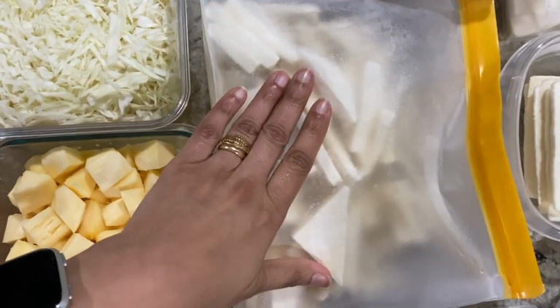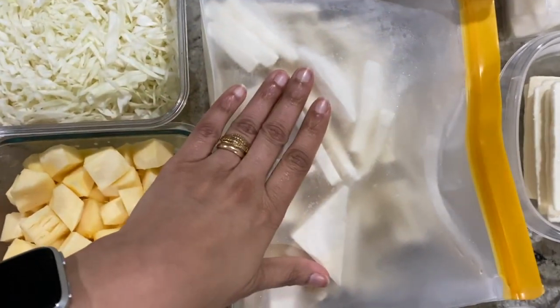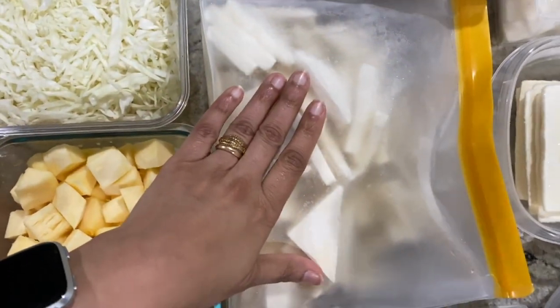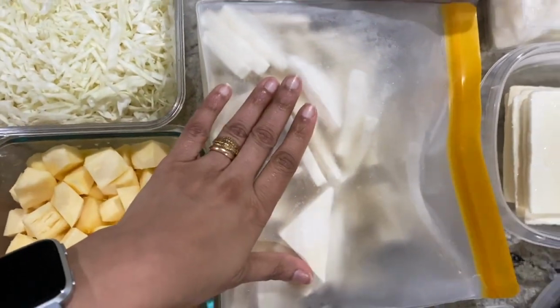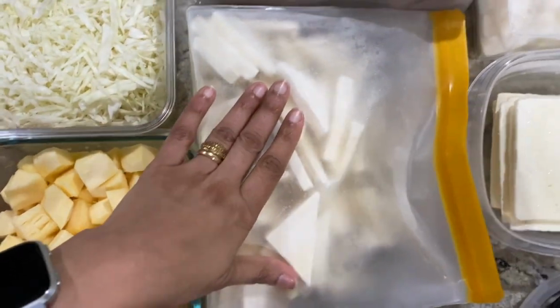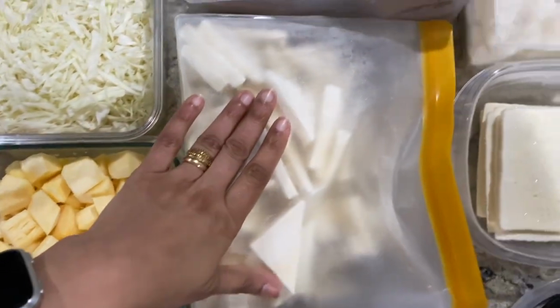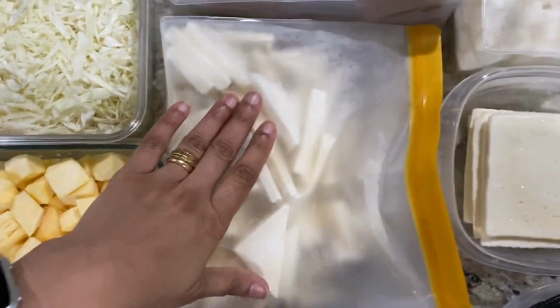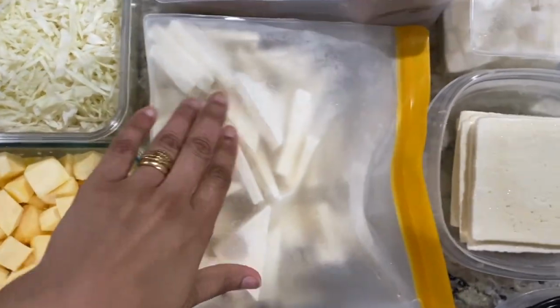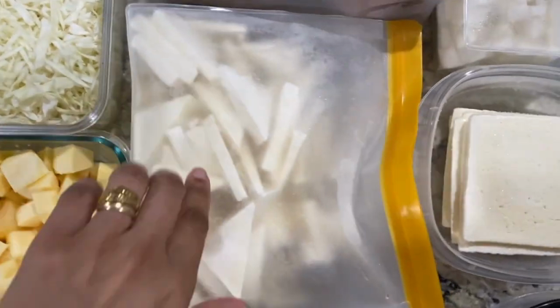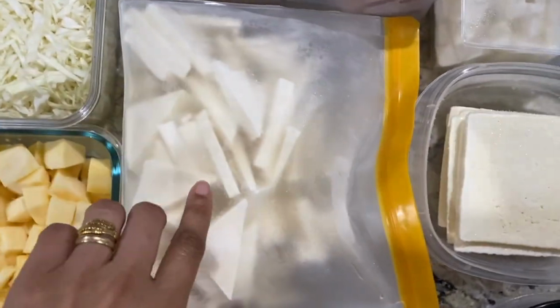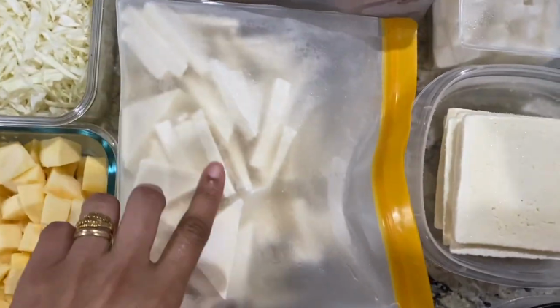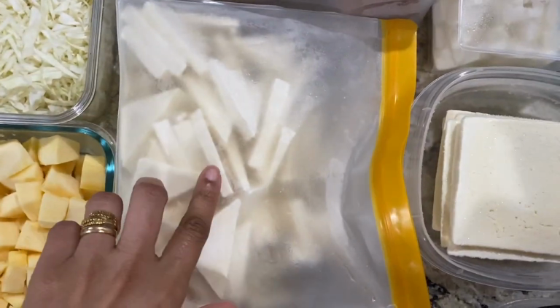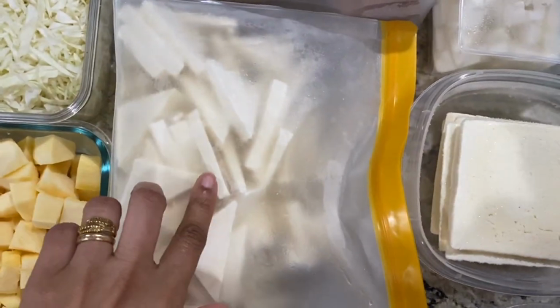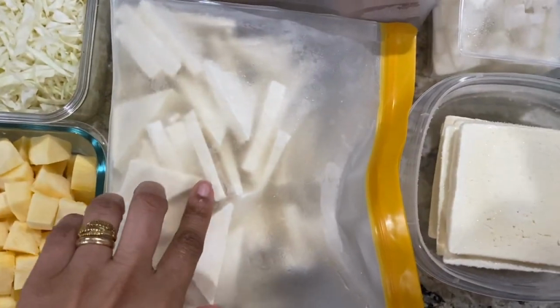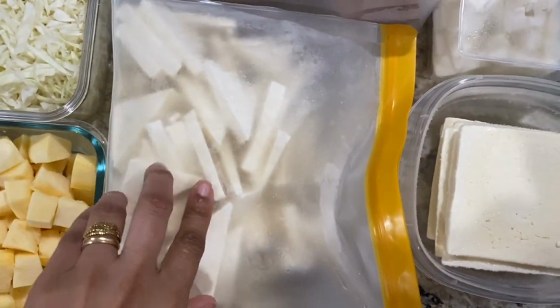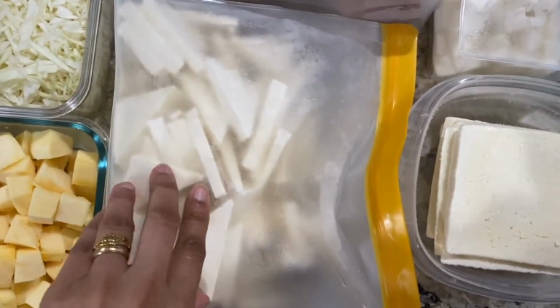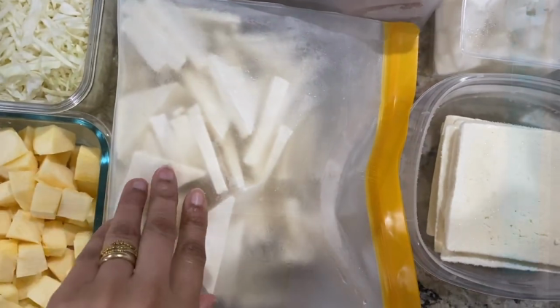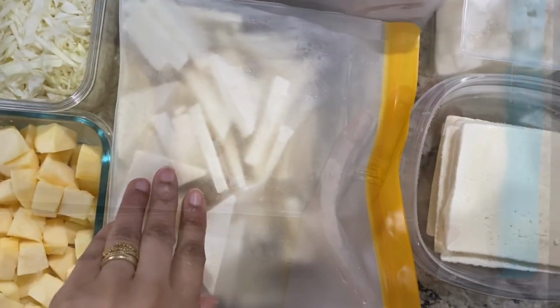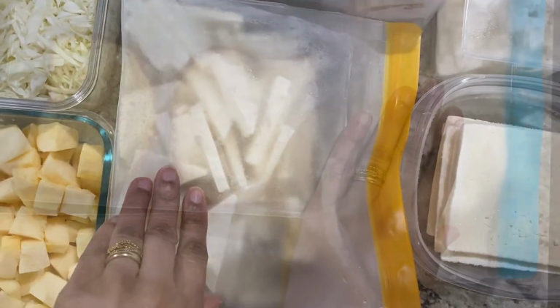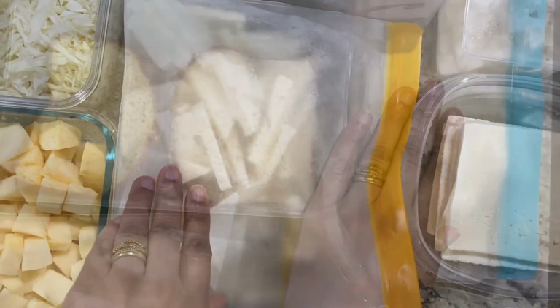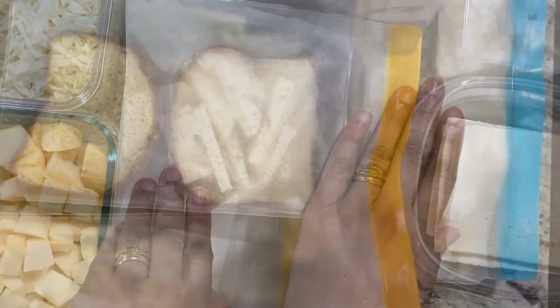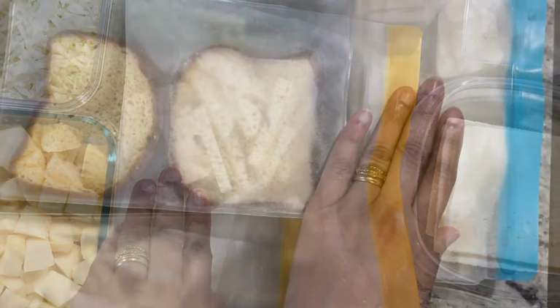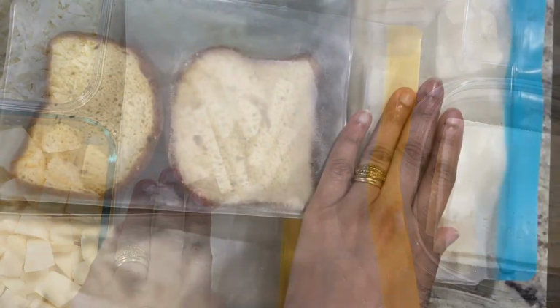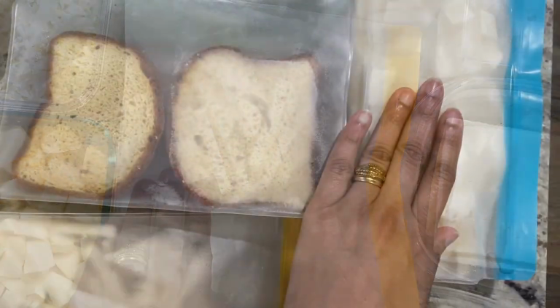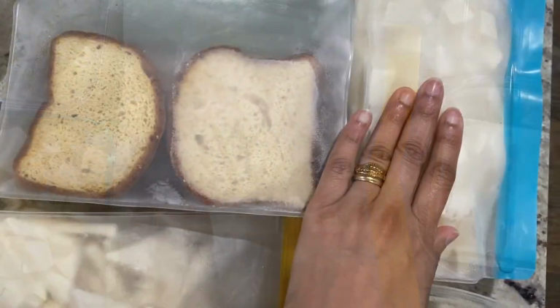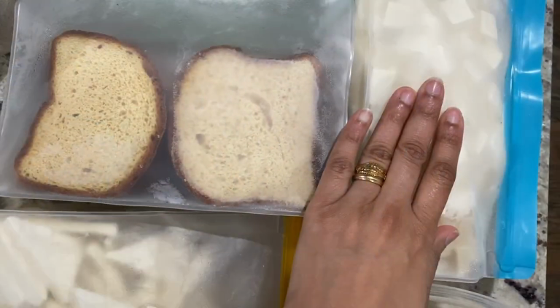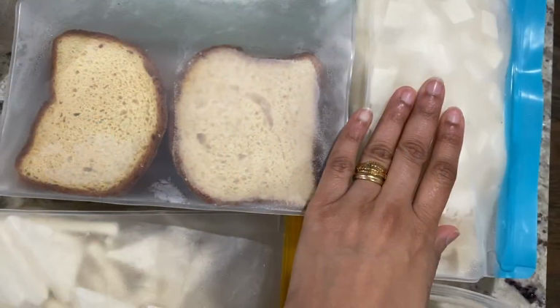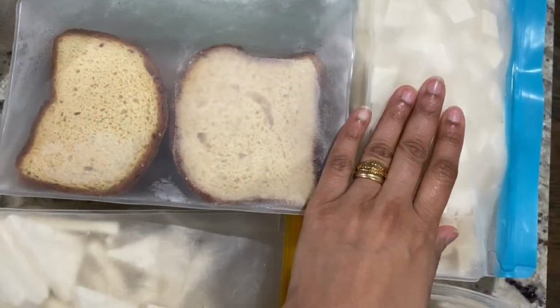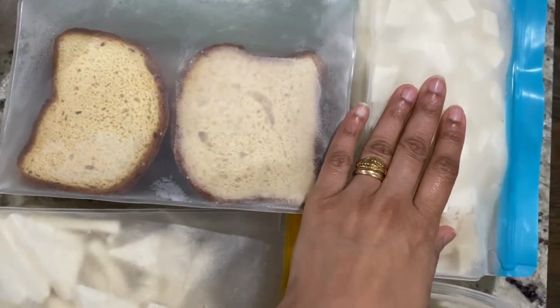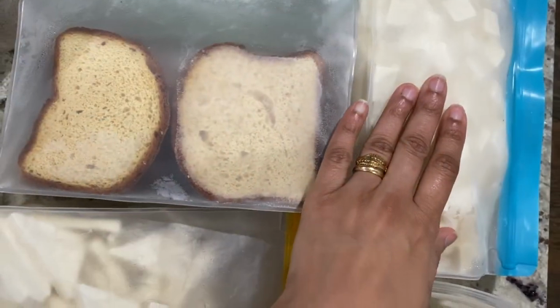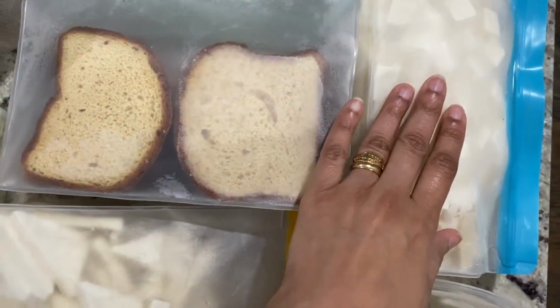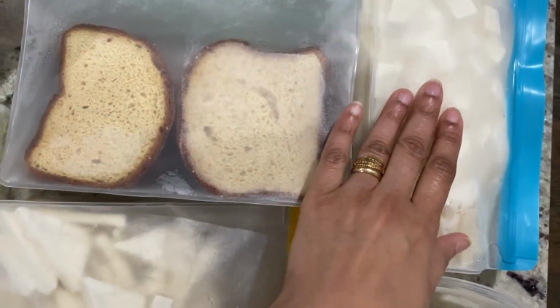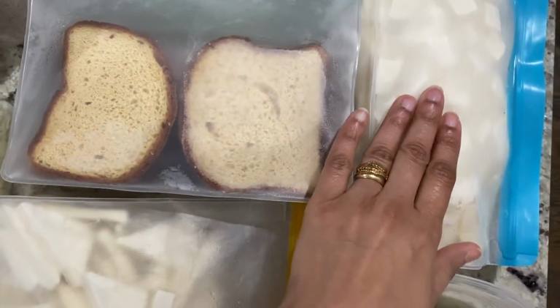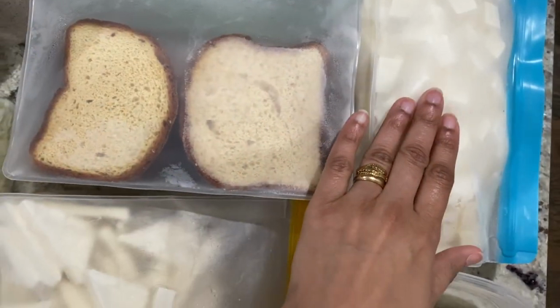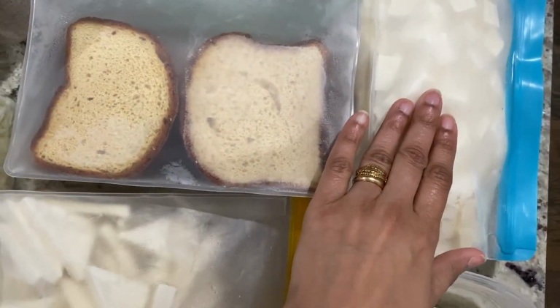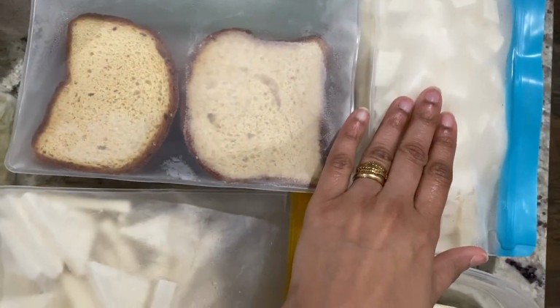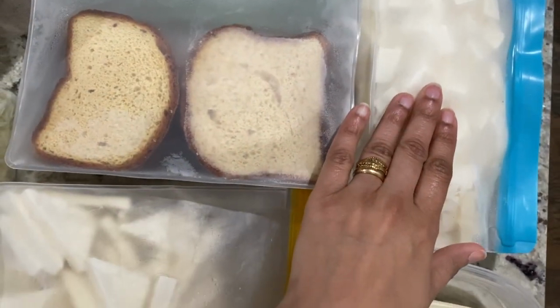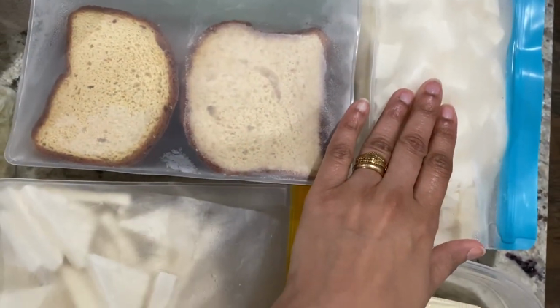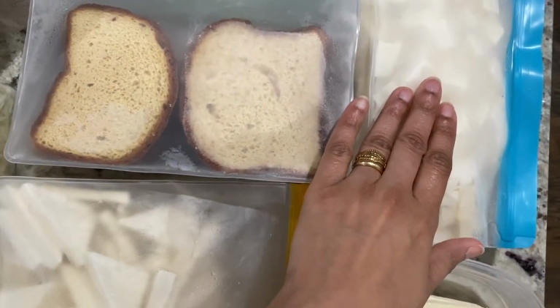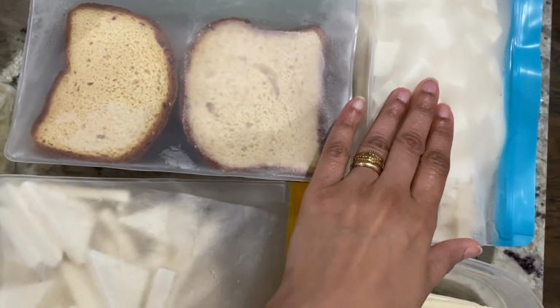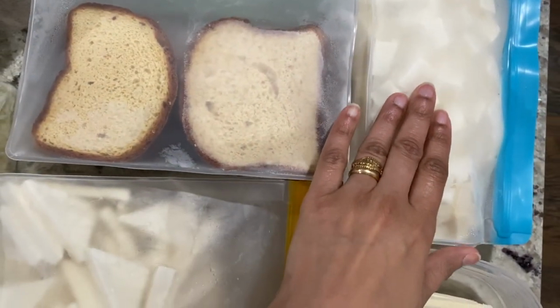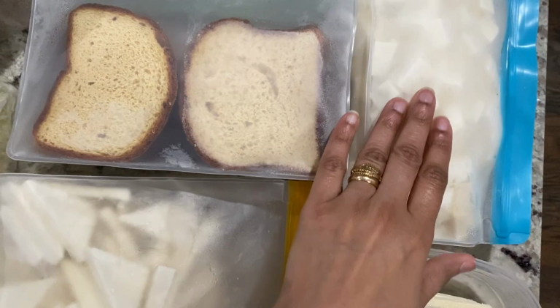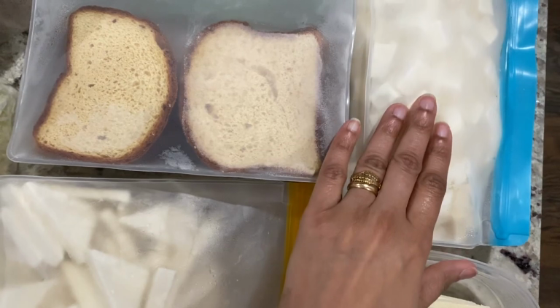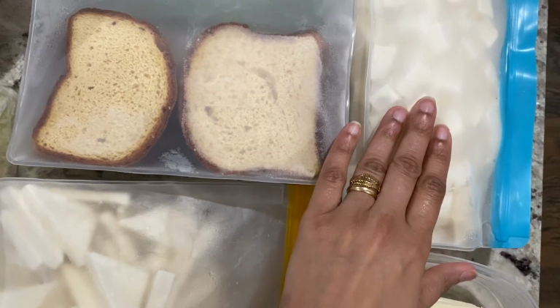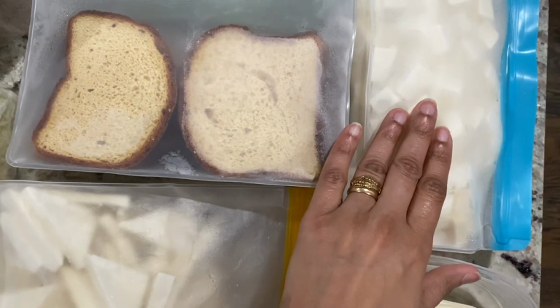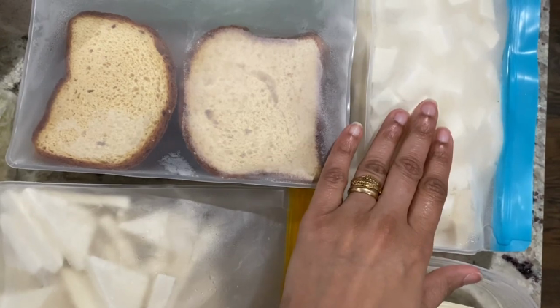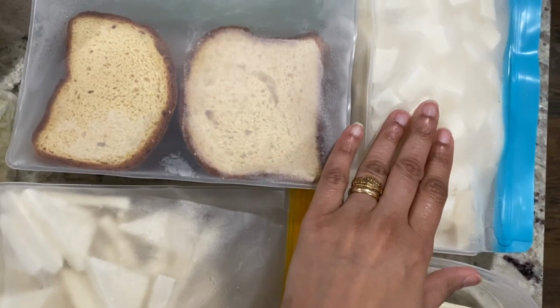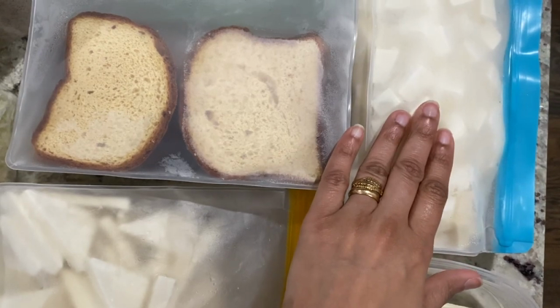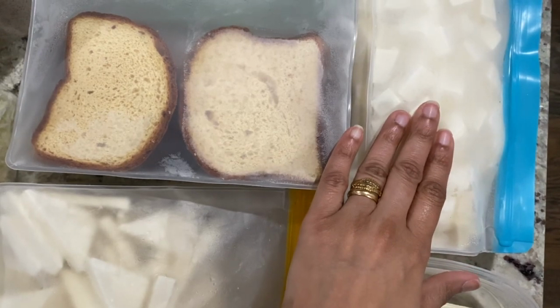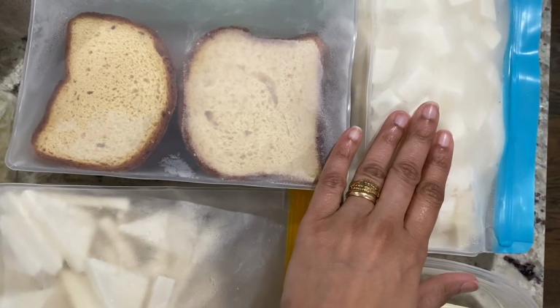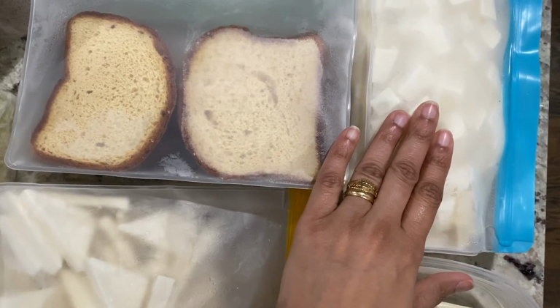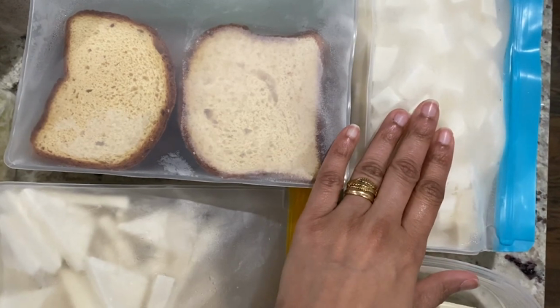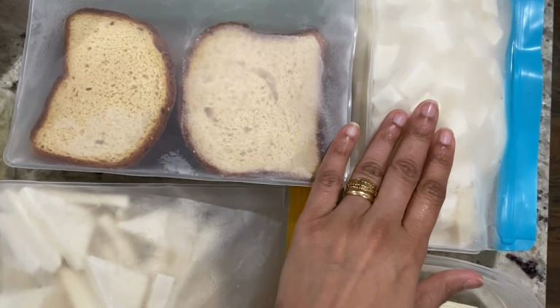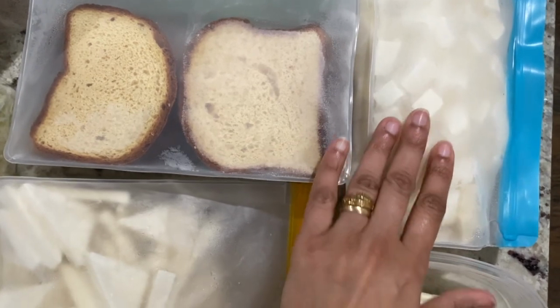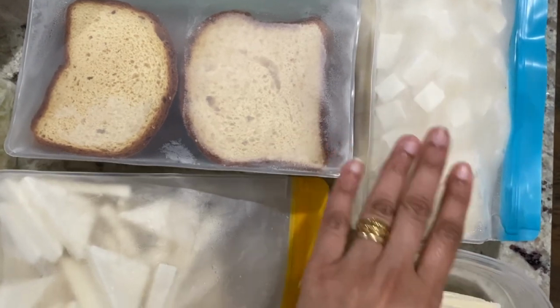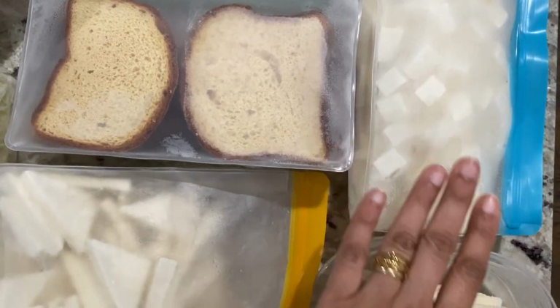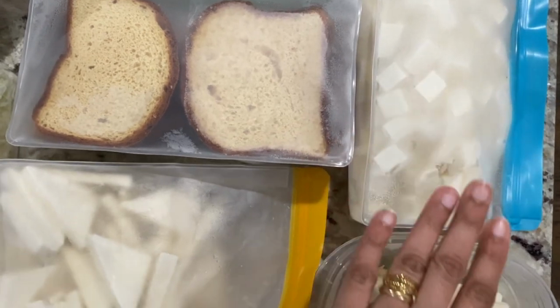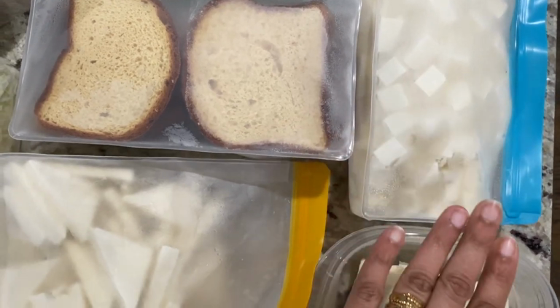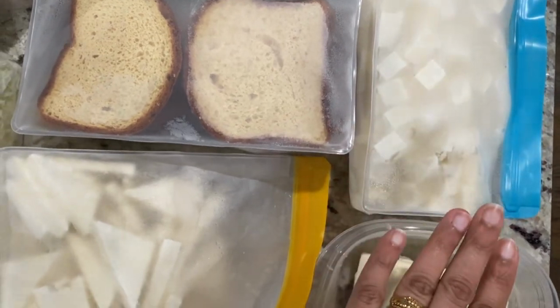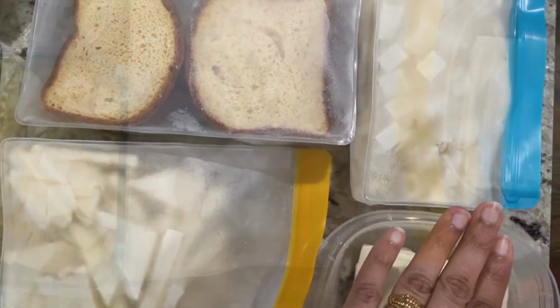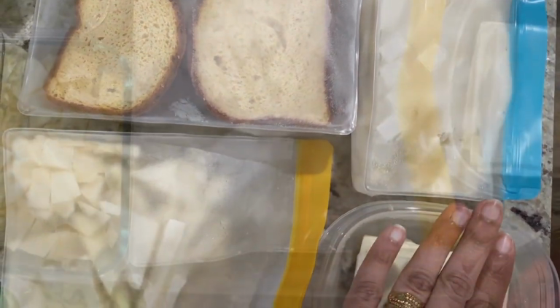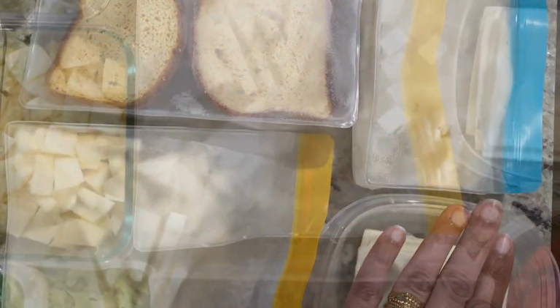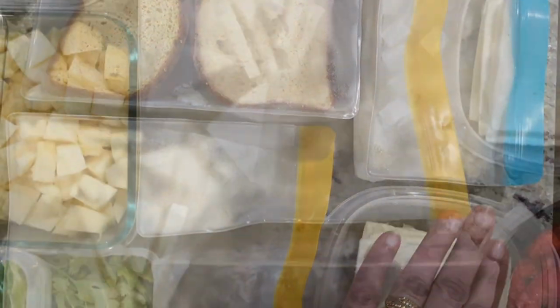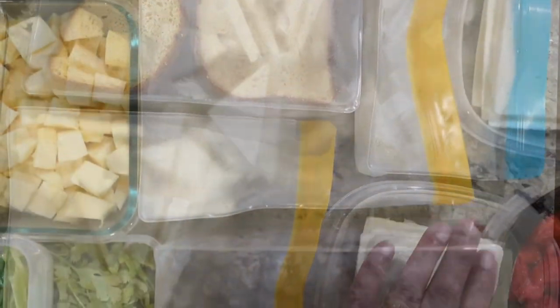Then I prepped a large block of paneer three ways: paneer triangles and slices for sandwiches, cubed paneer pieces for sabzi, and shredded paneer for paneer bhurji.